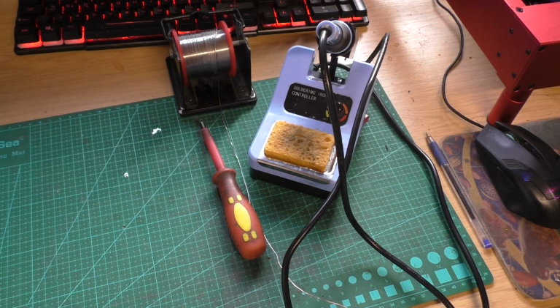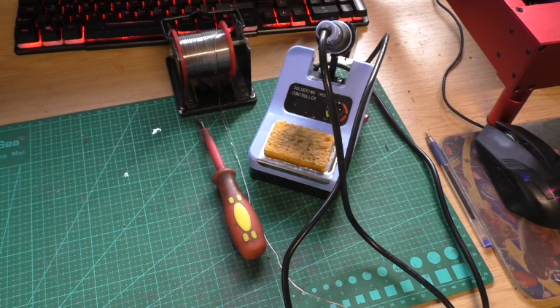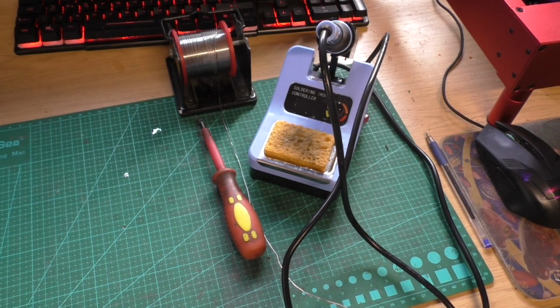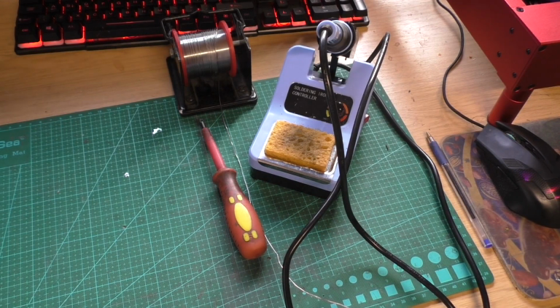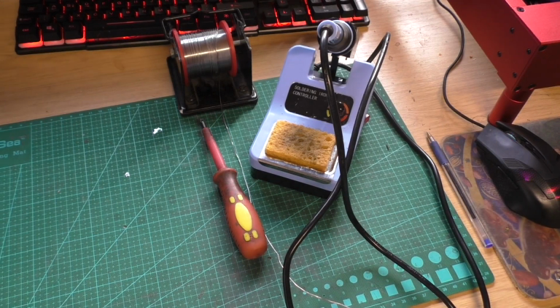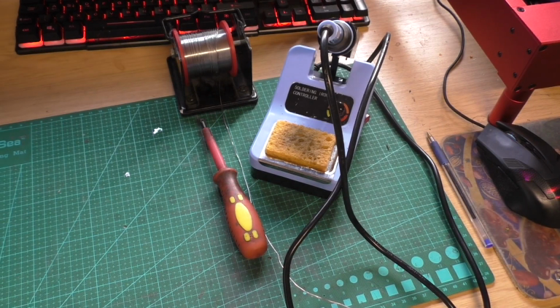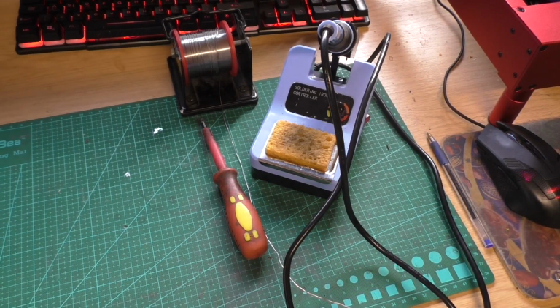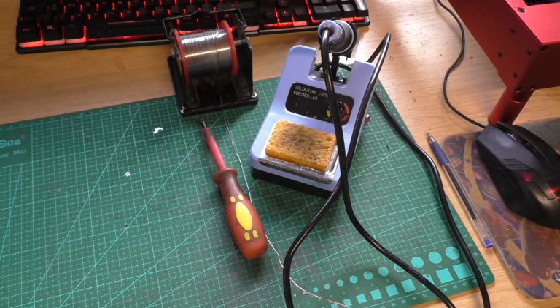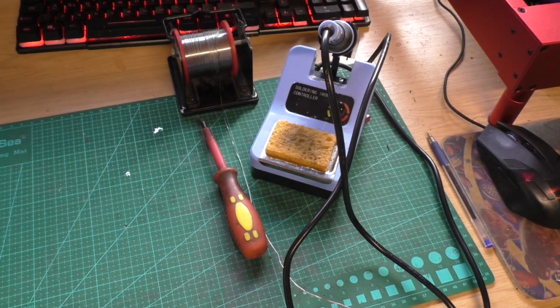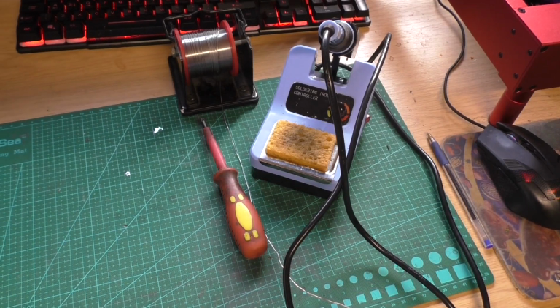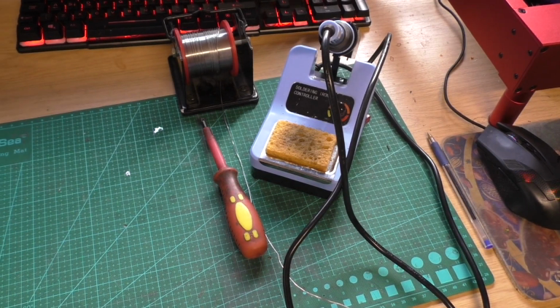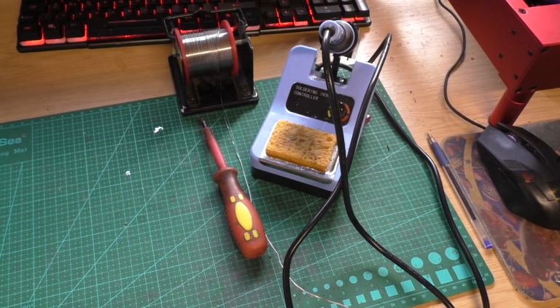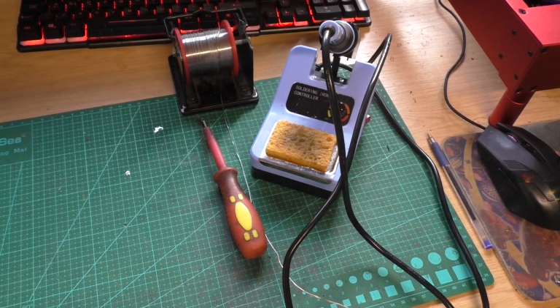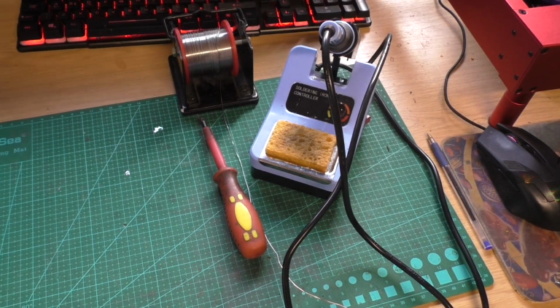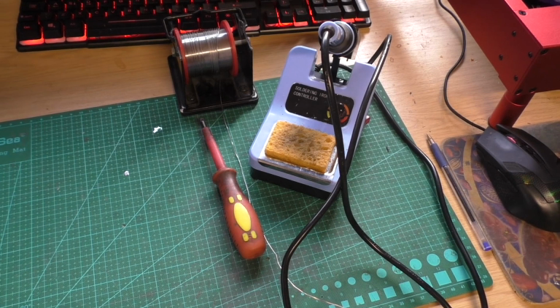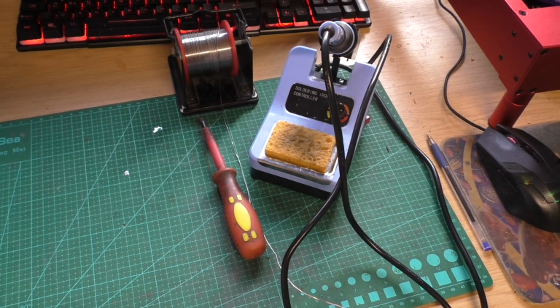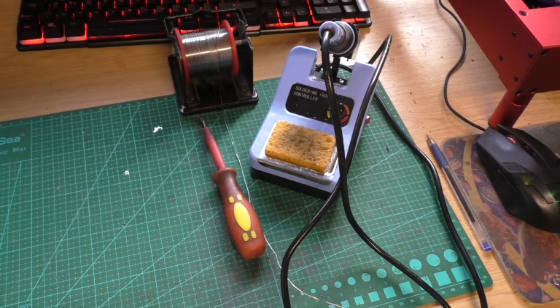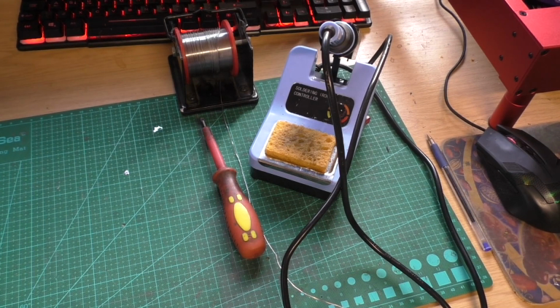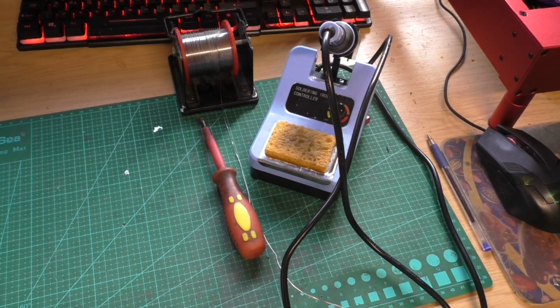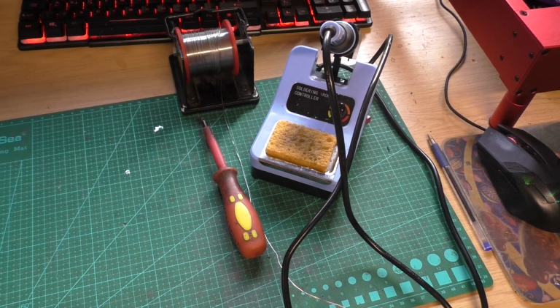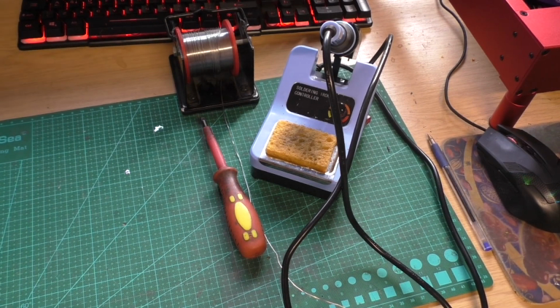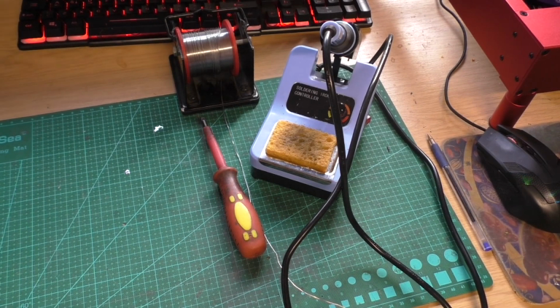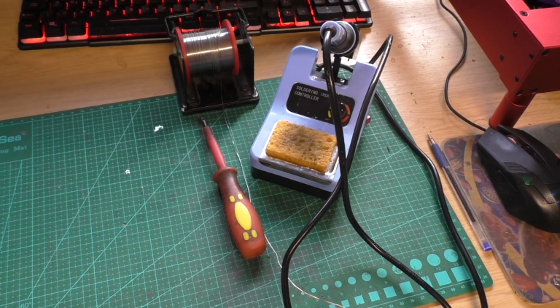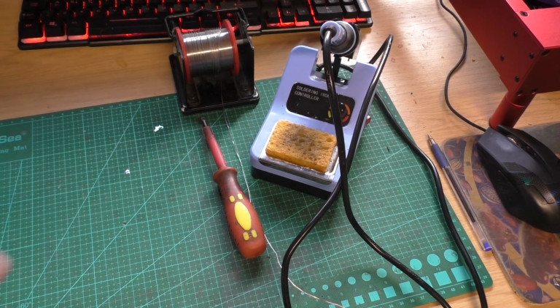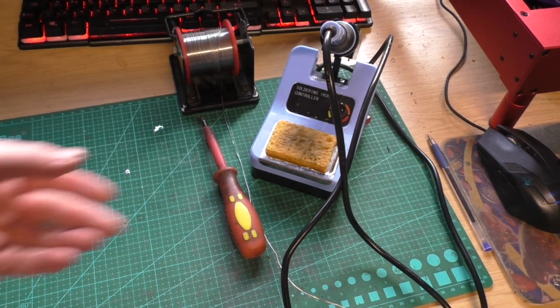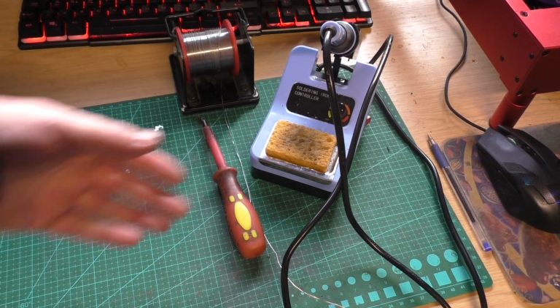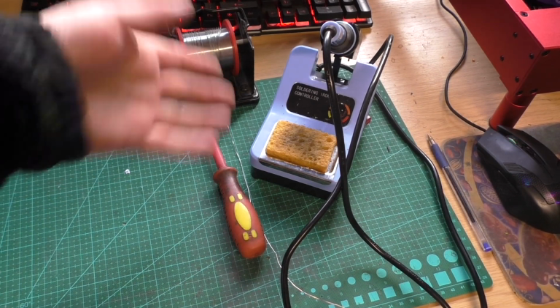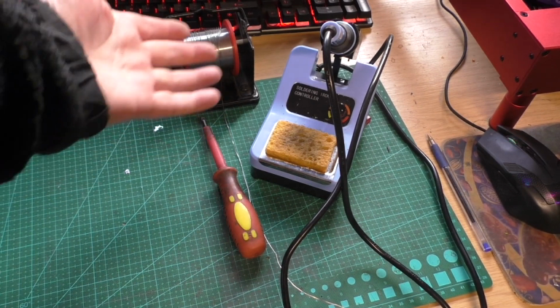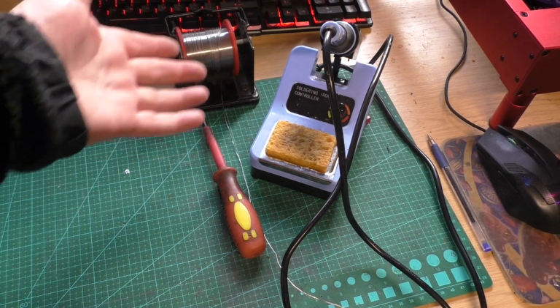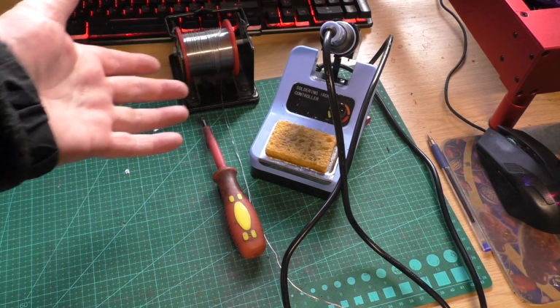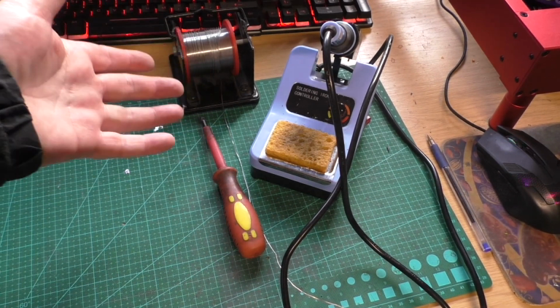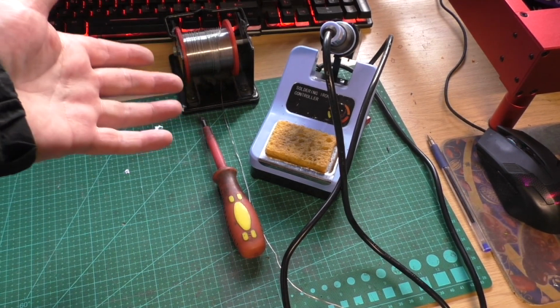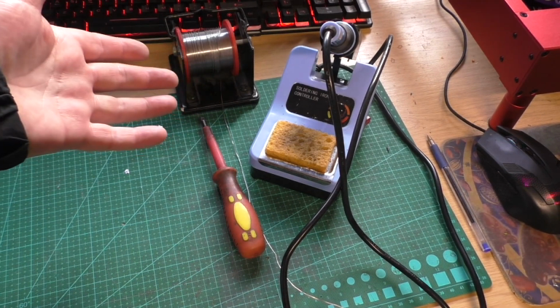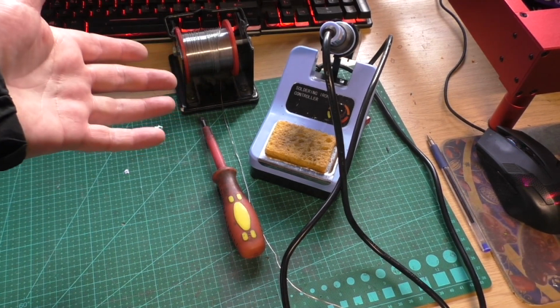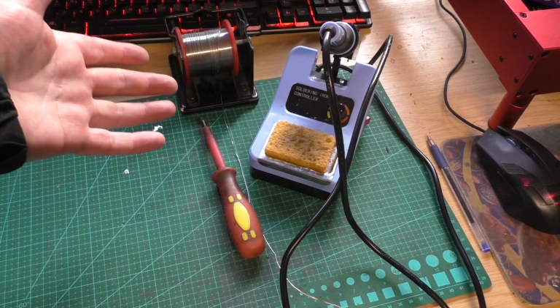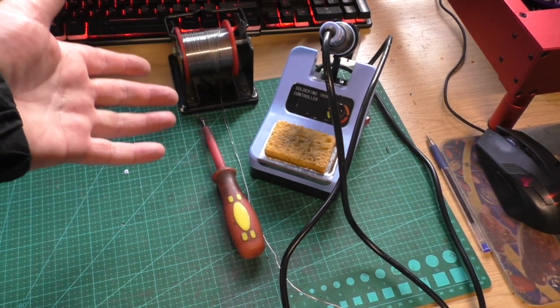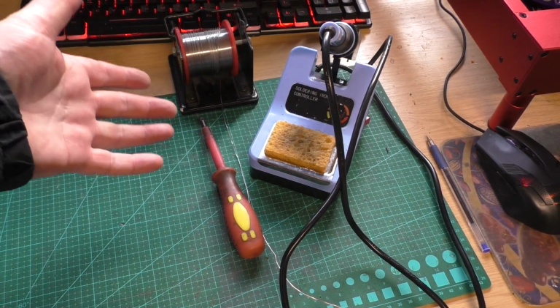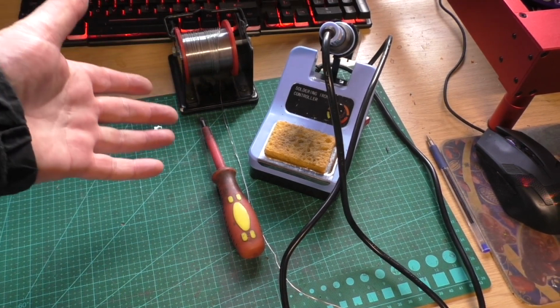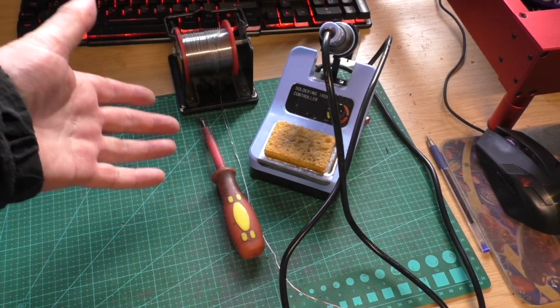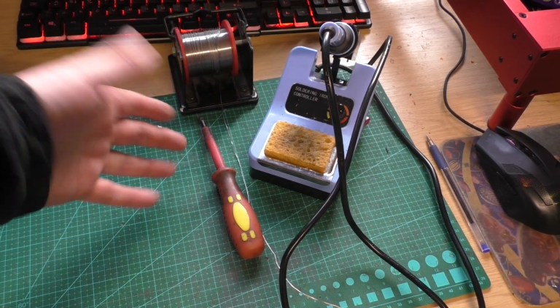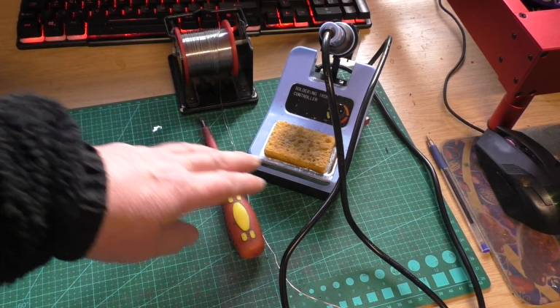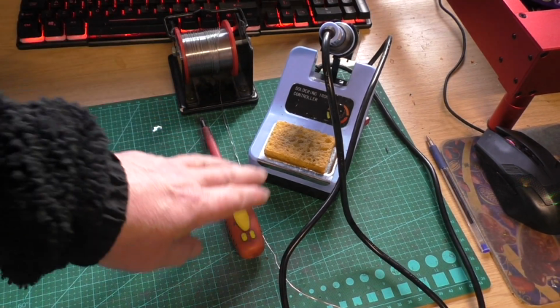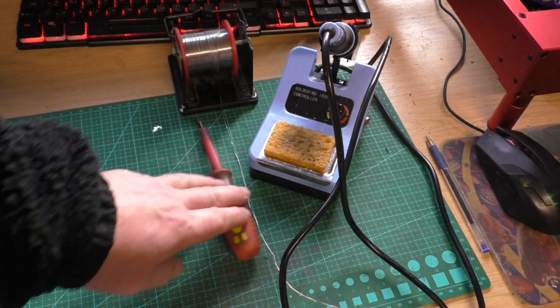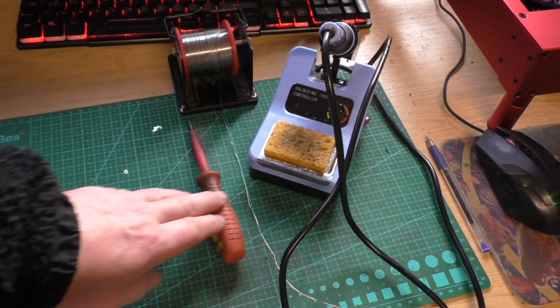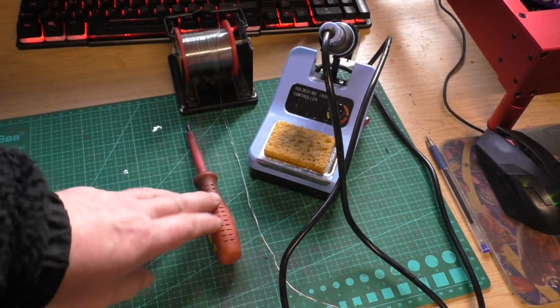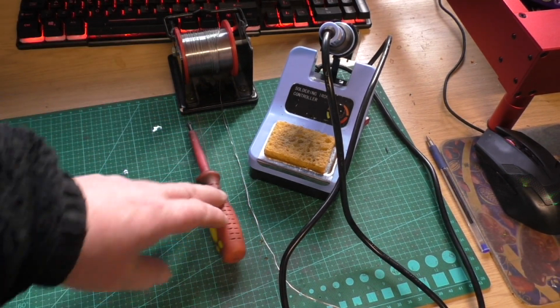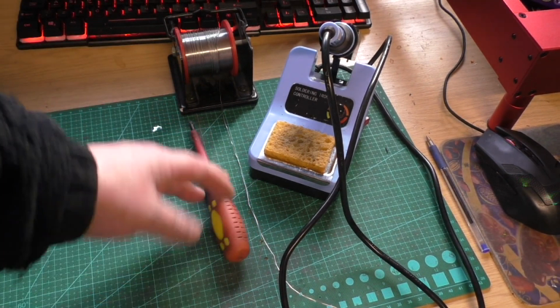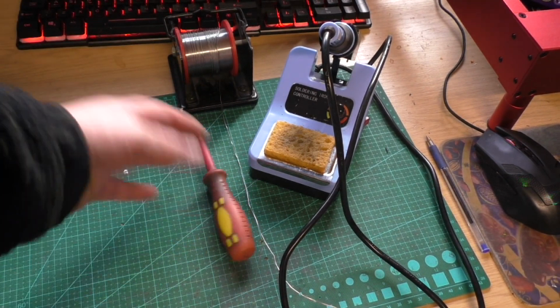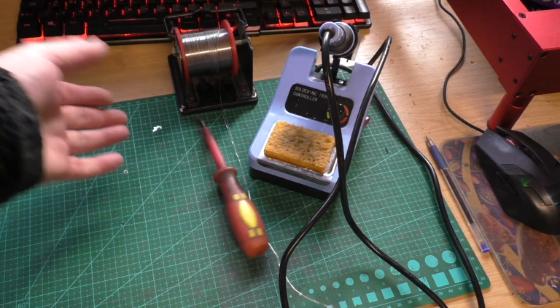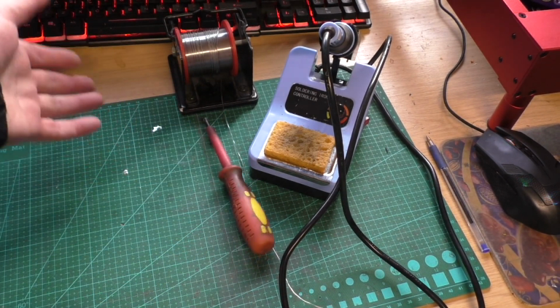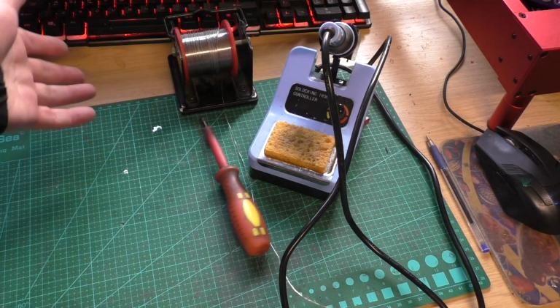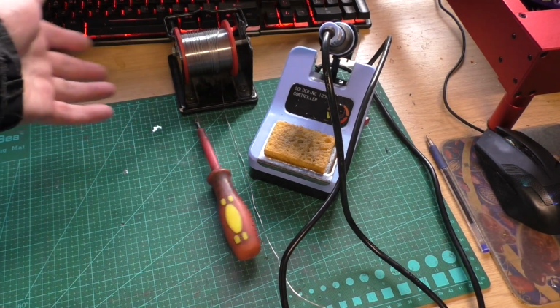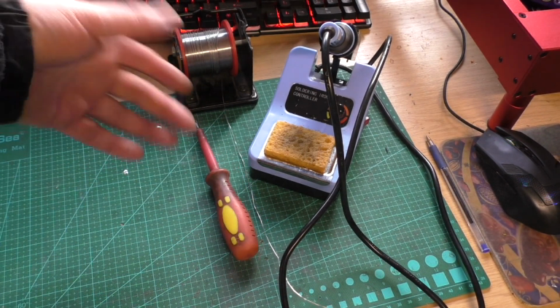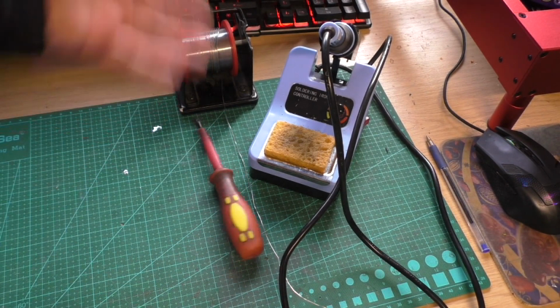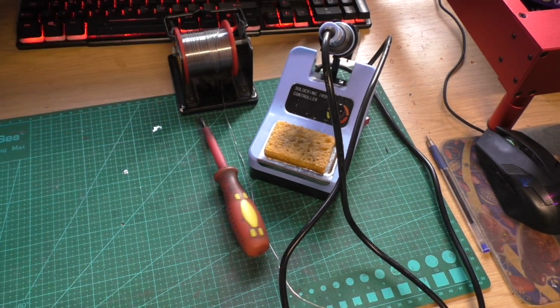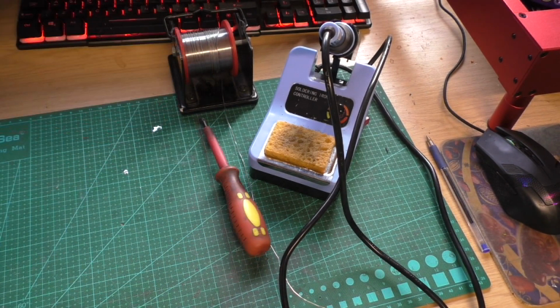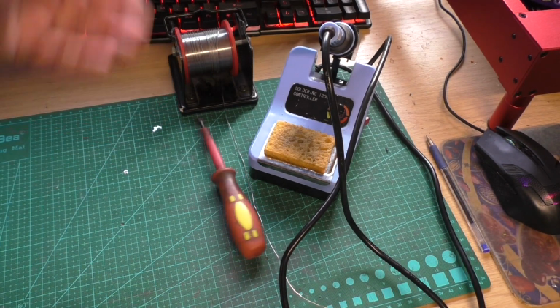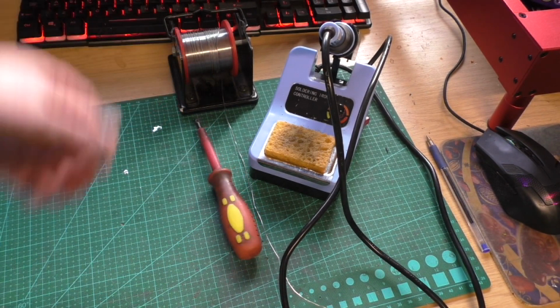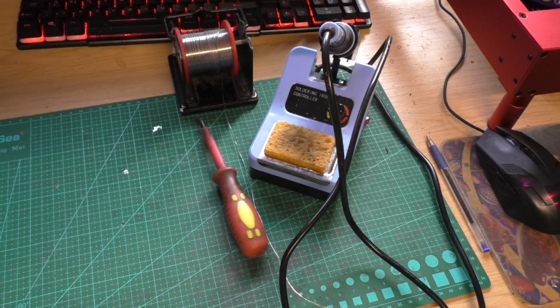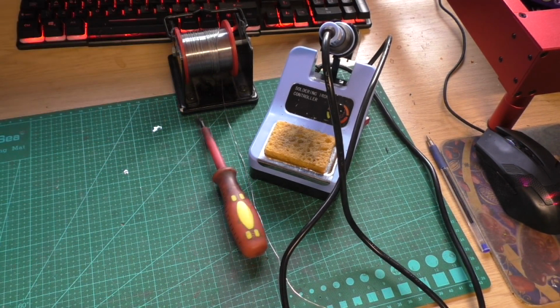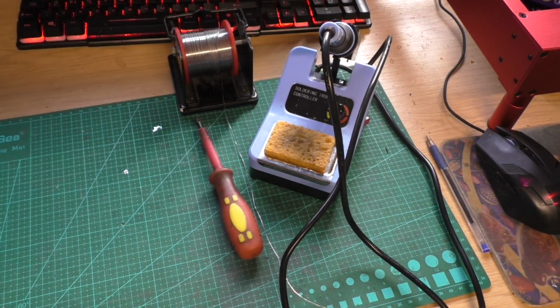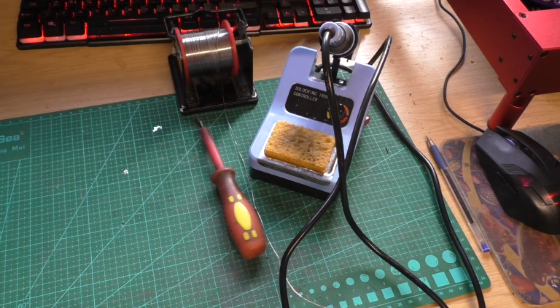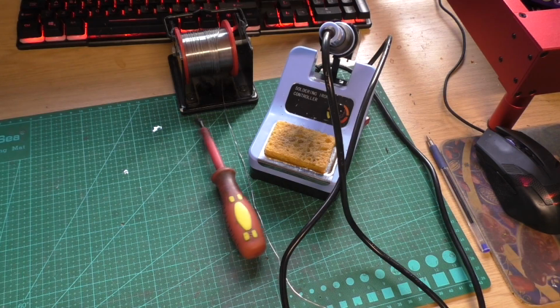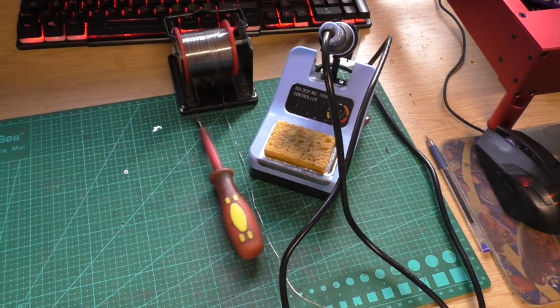The tools you need to do the mod are basically a soldering iron, a screwdriver to open up the case, and a bit of solder.